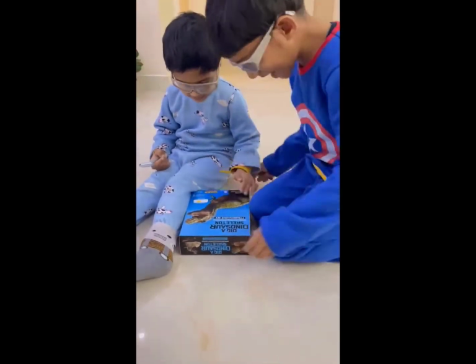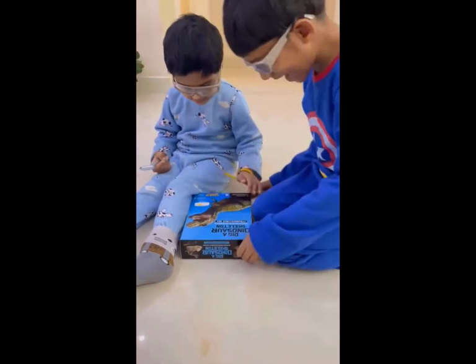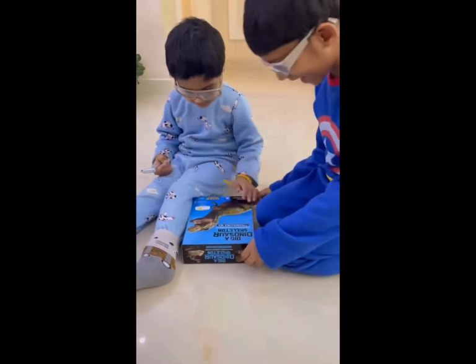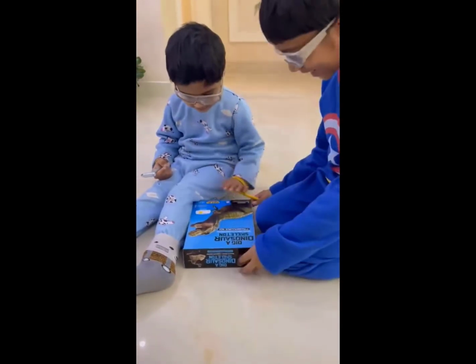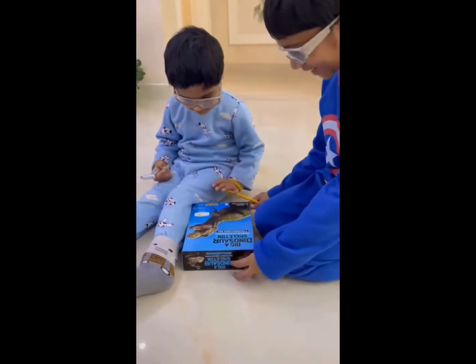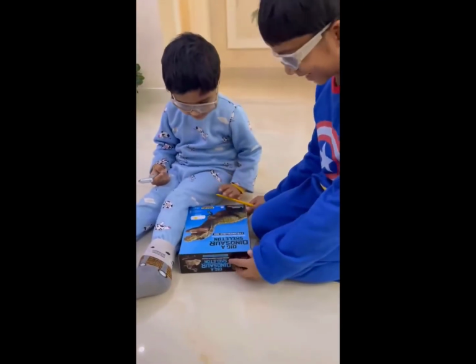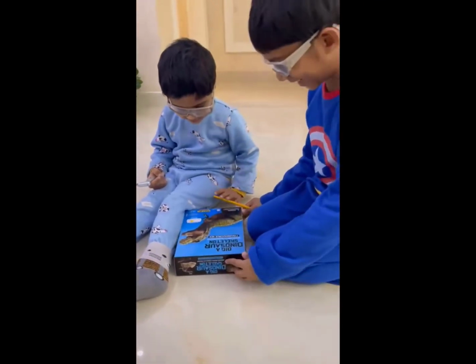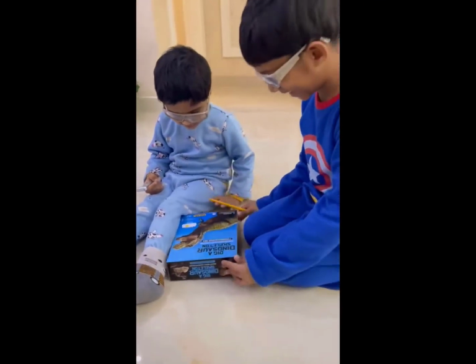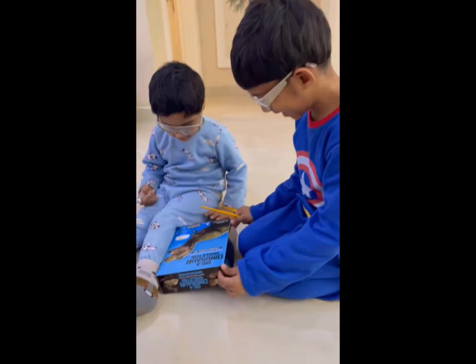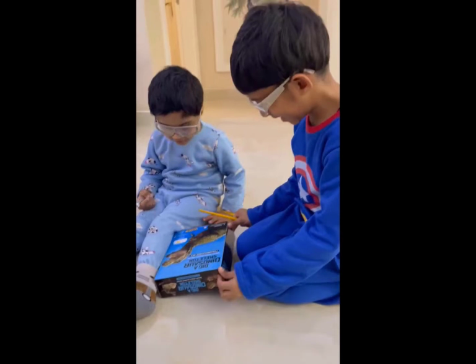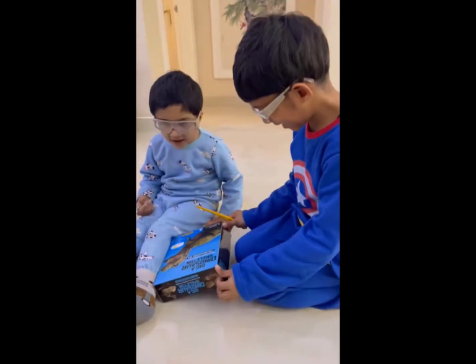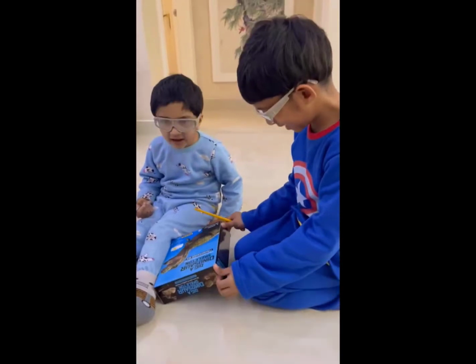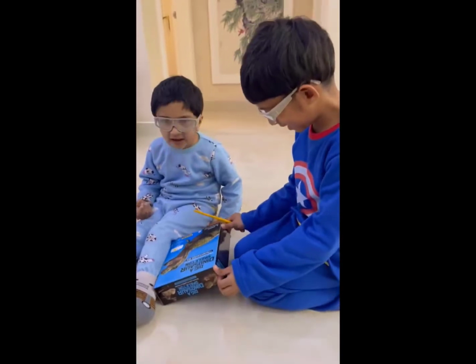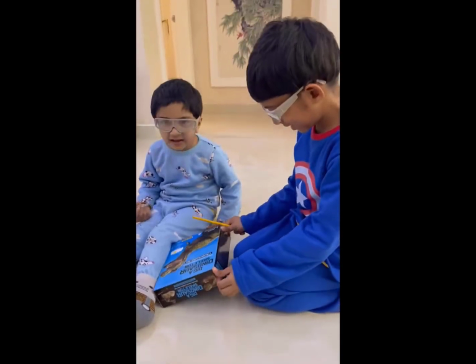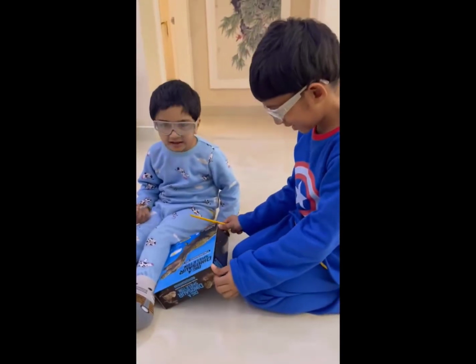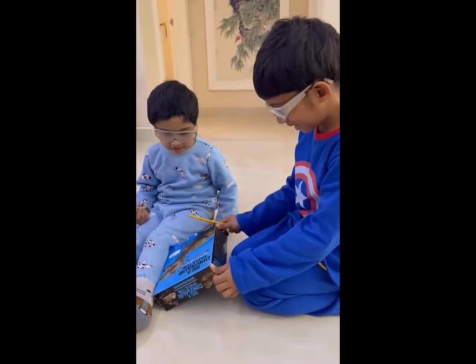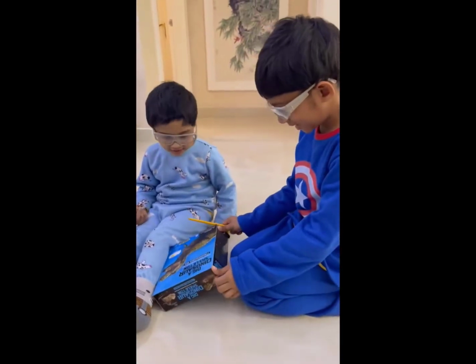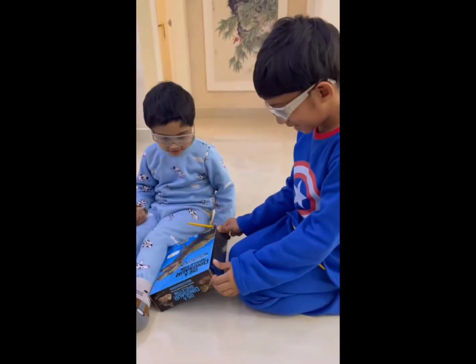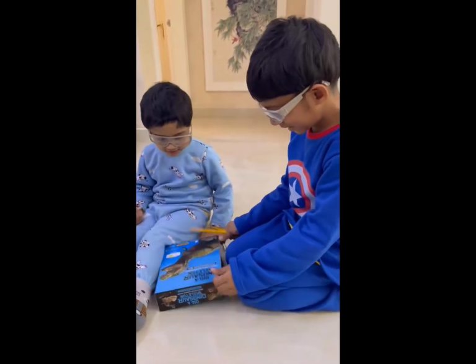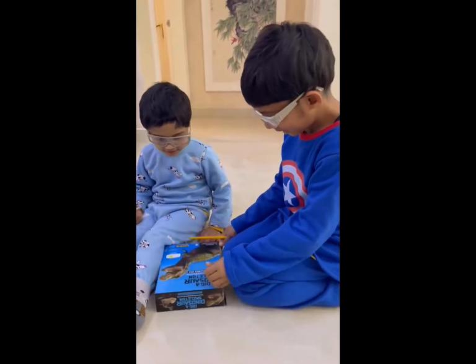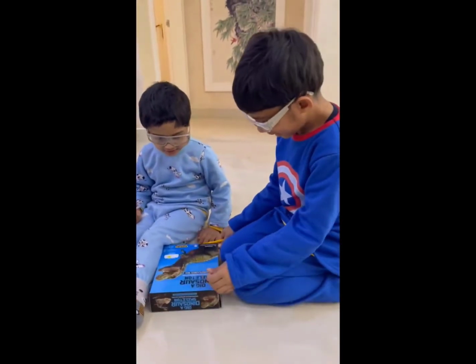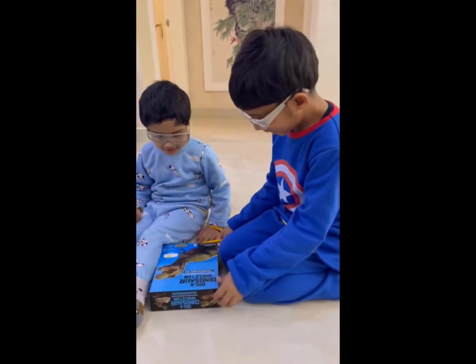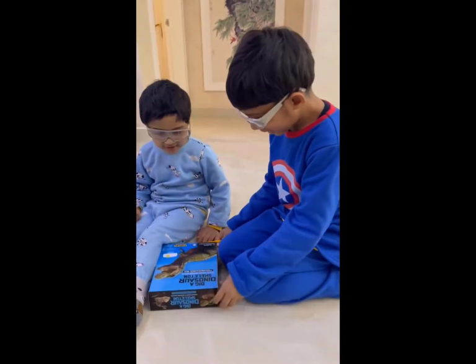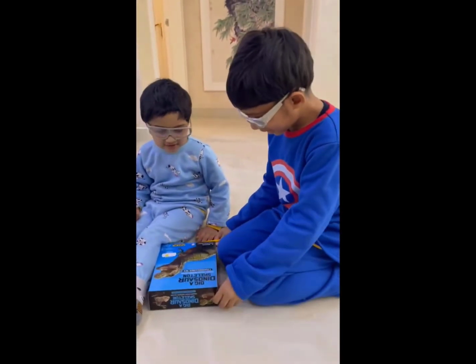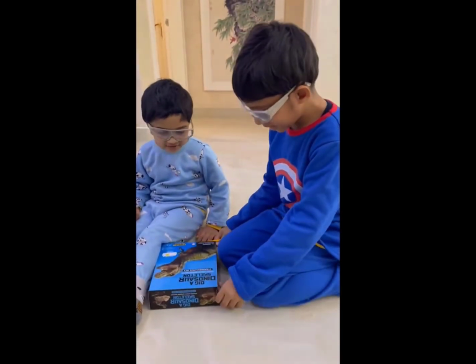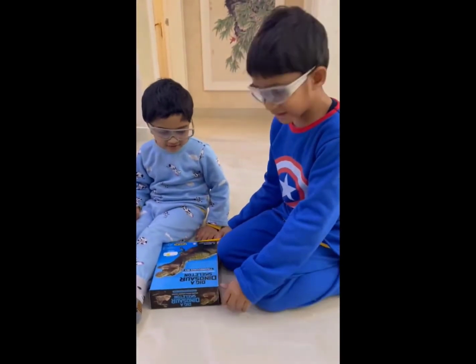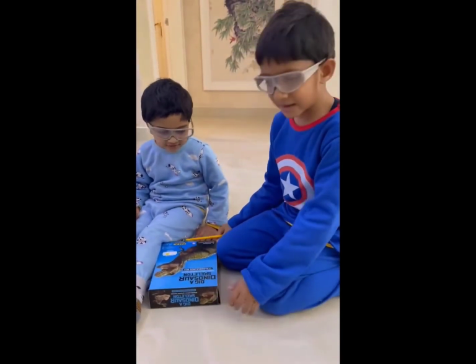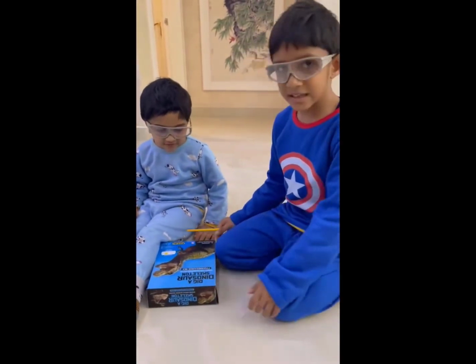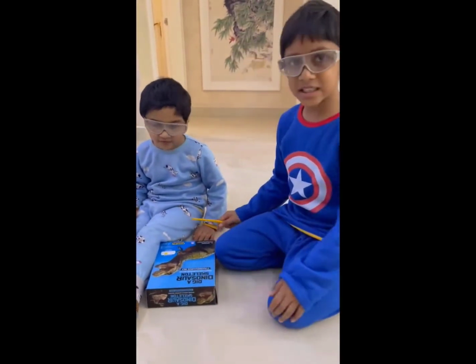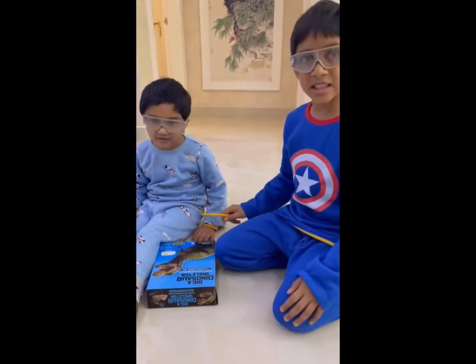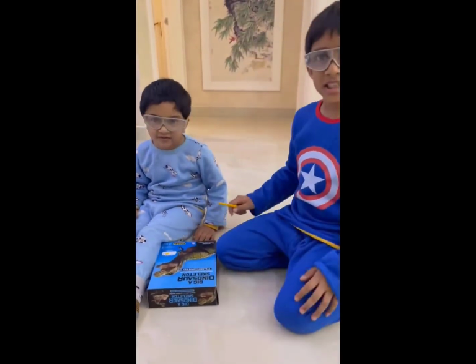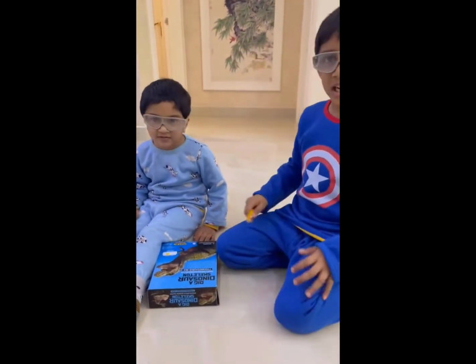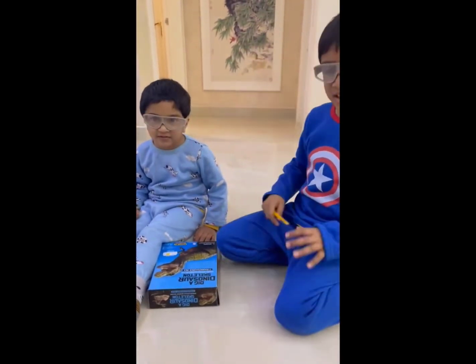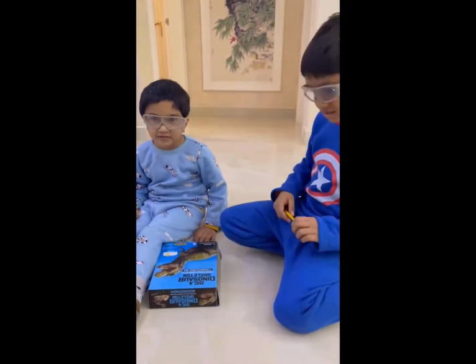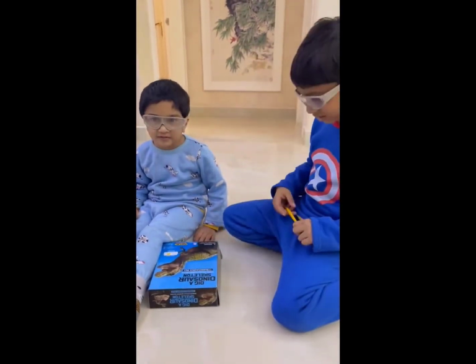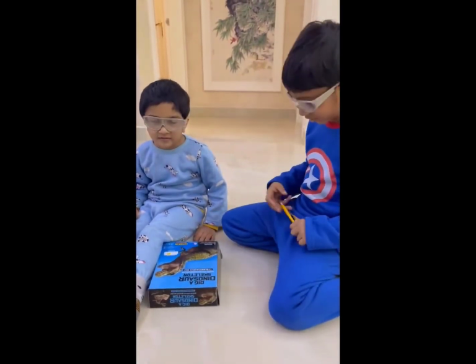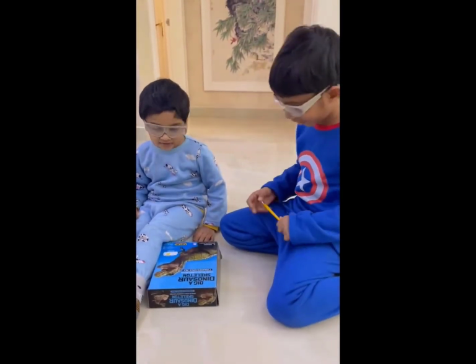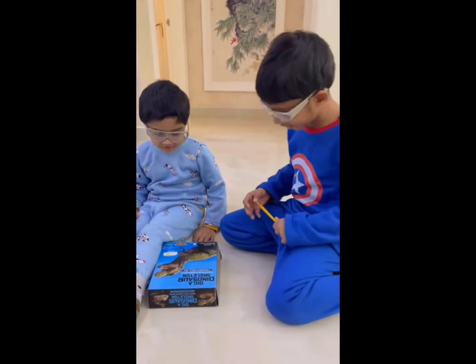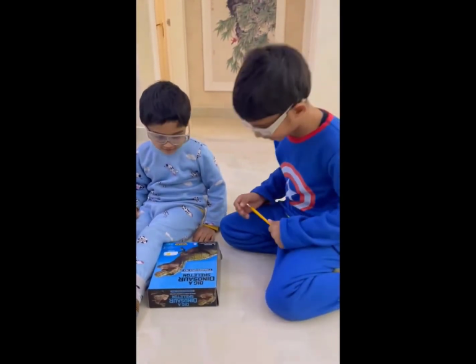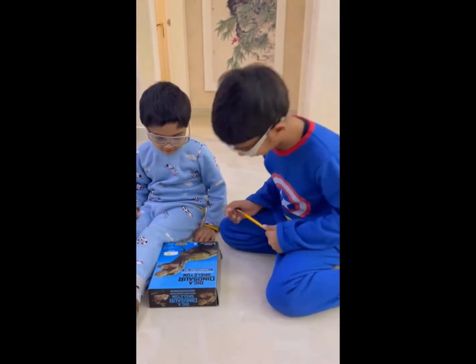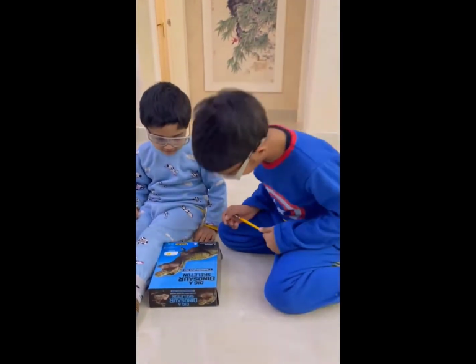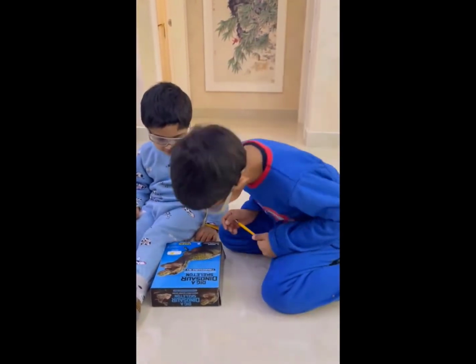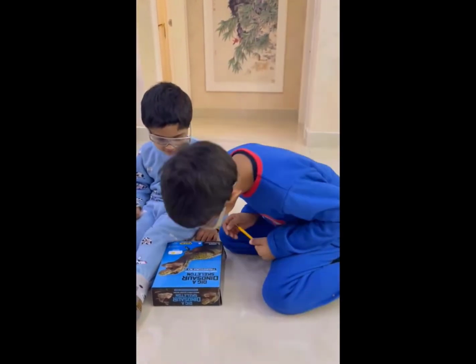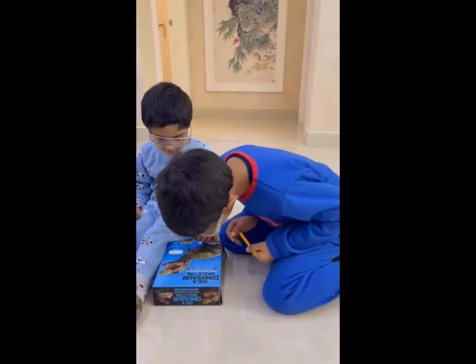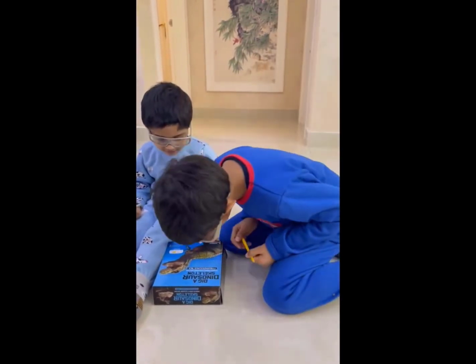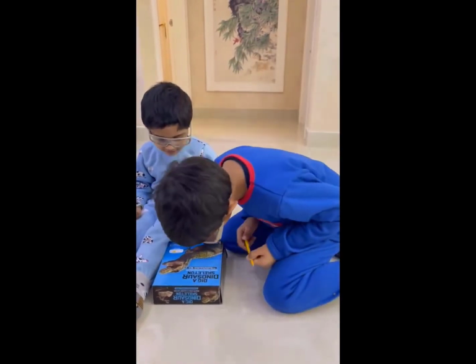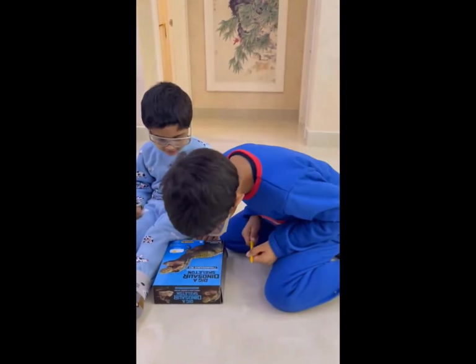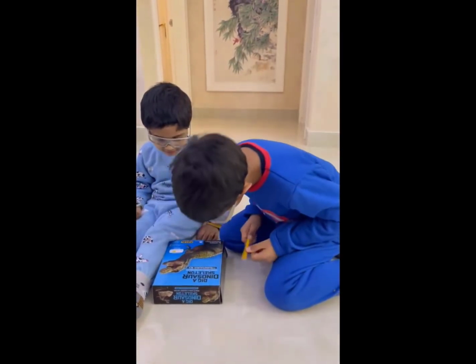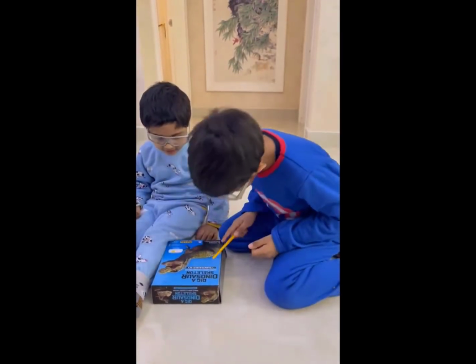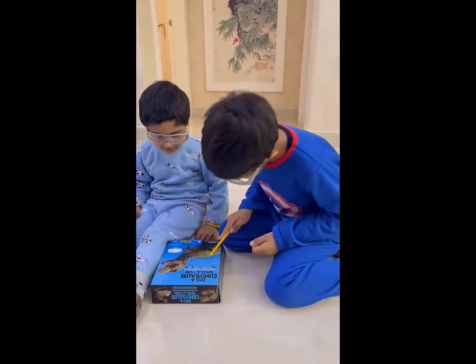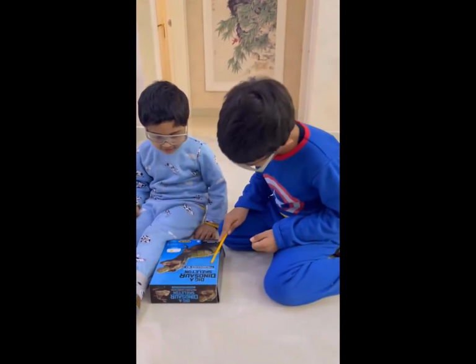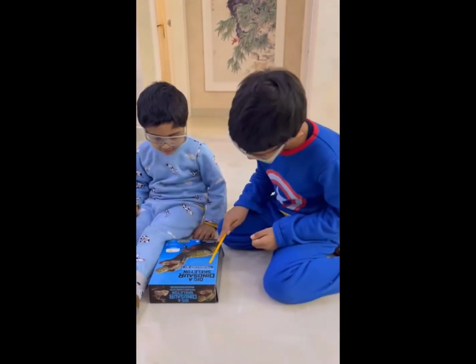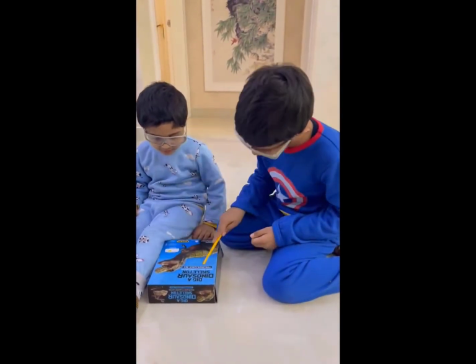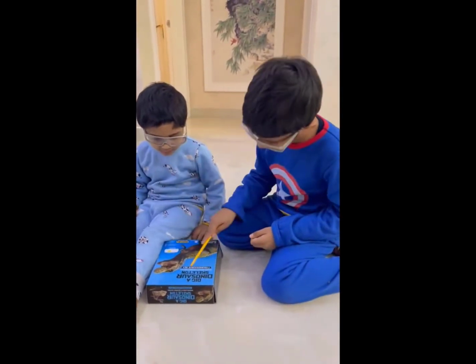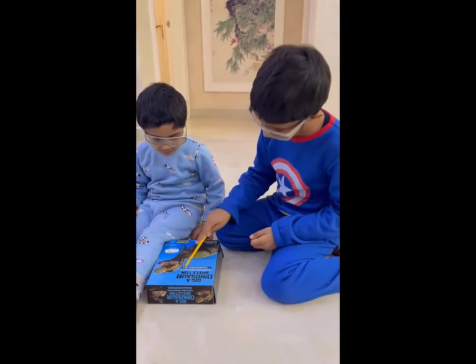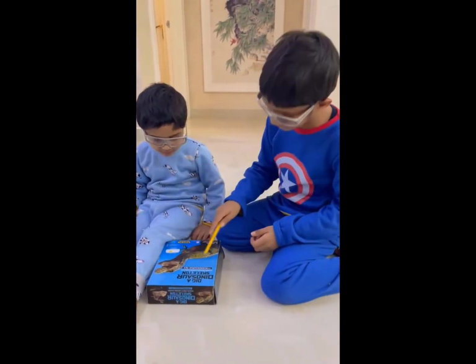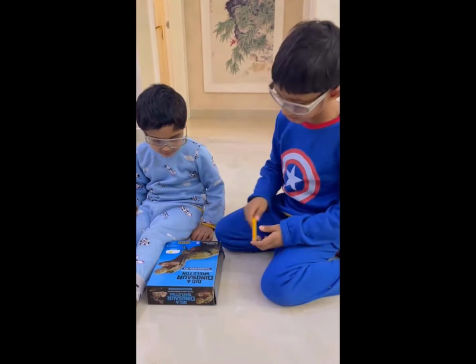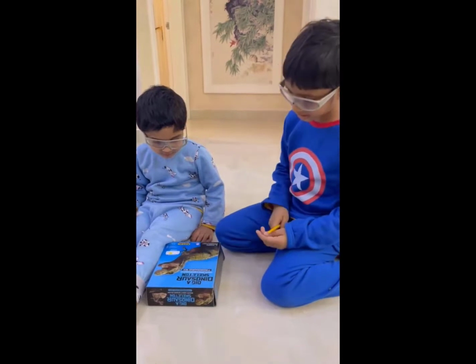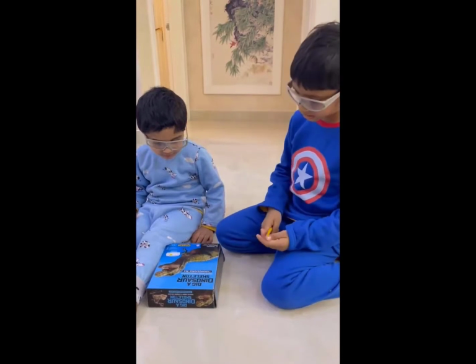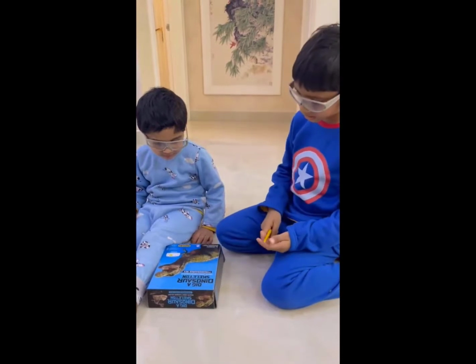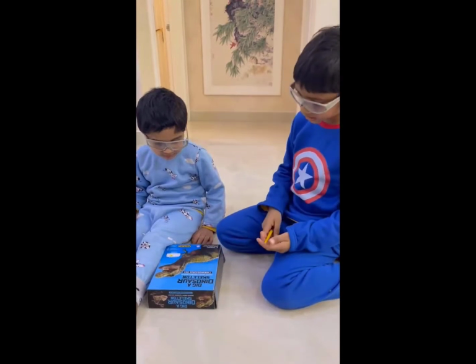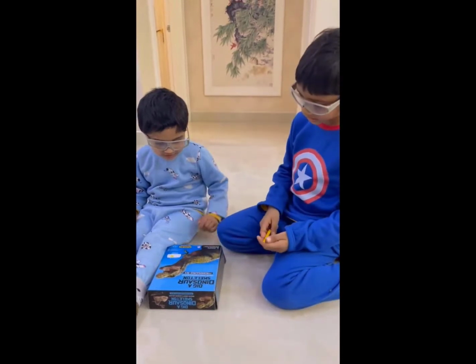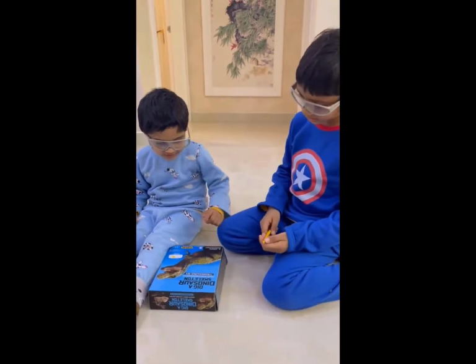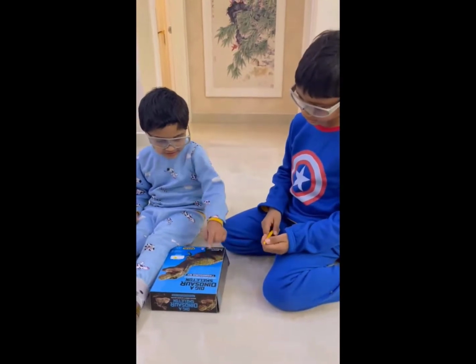Yay! What is it? It's a dinosaur. It's a dinosaur fossil. Yeah, it's a dinosaur. It's a dinosaur's wreck.